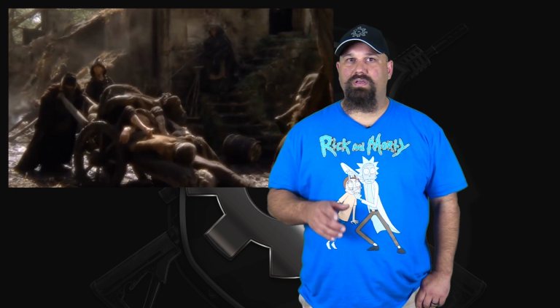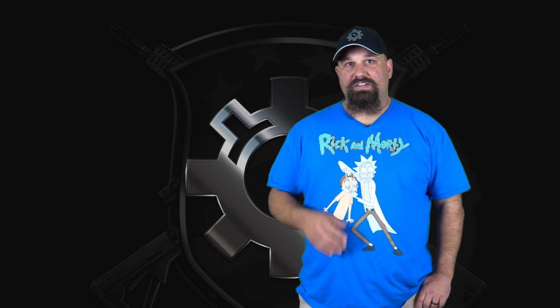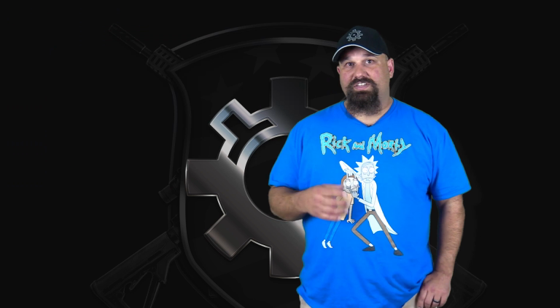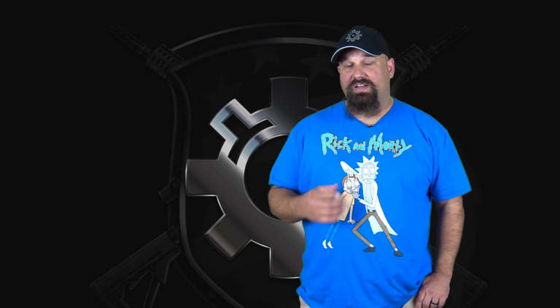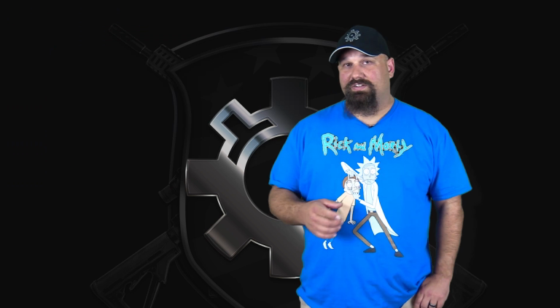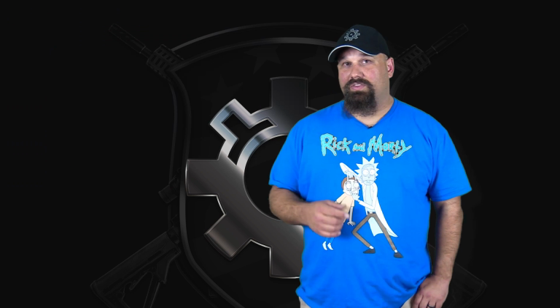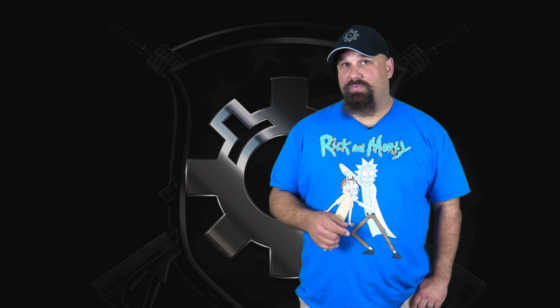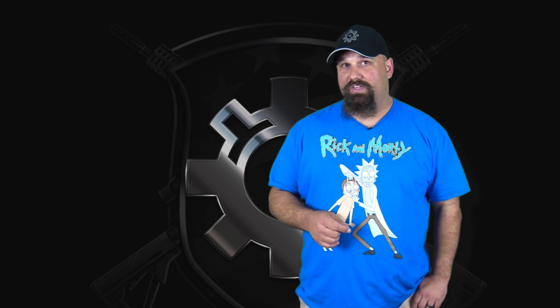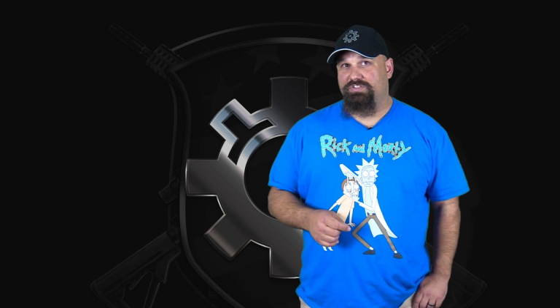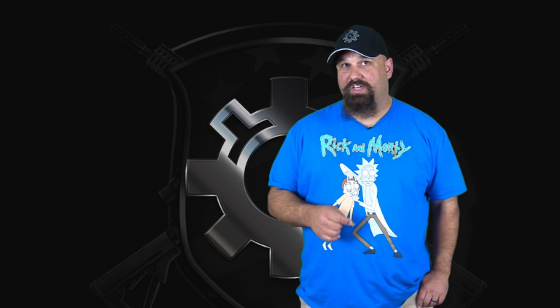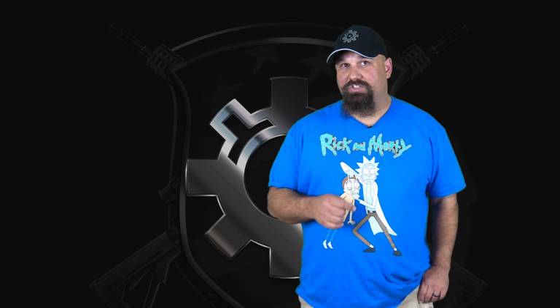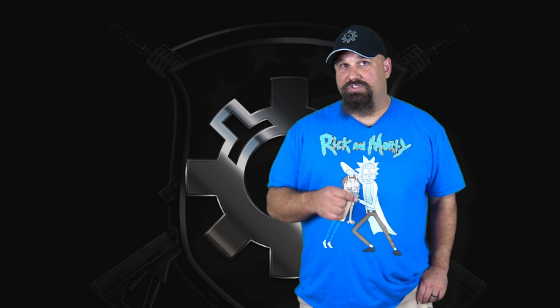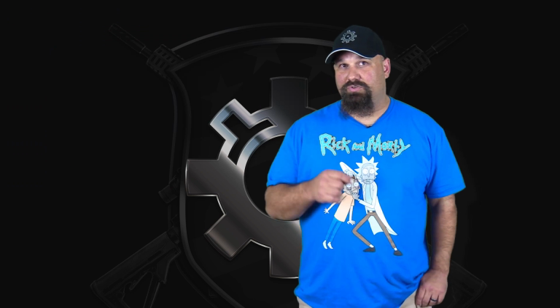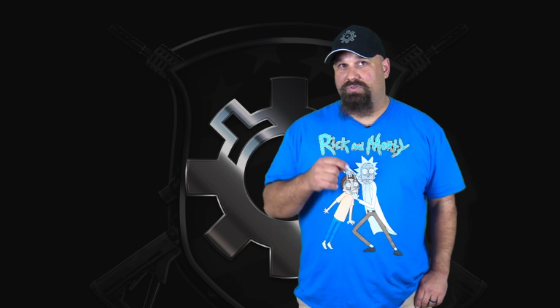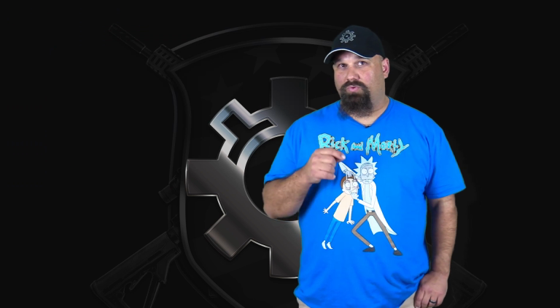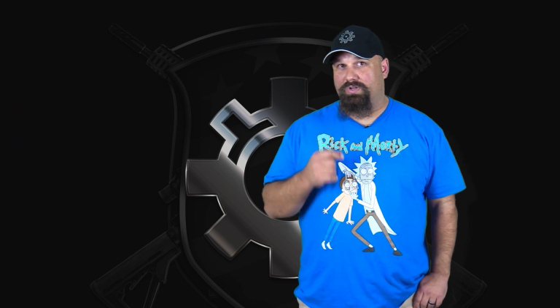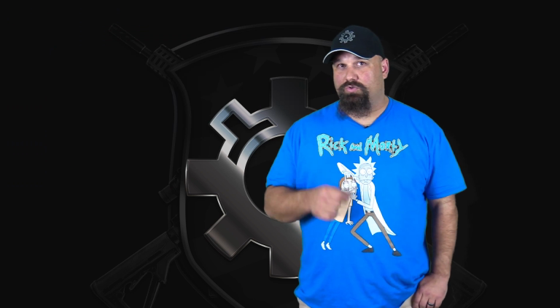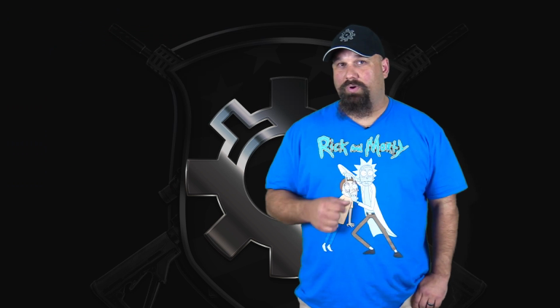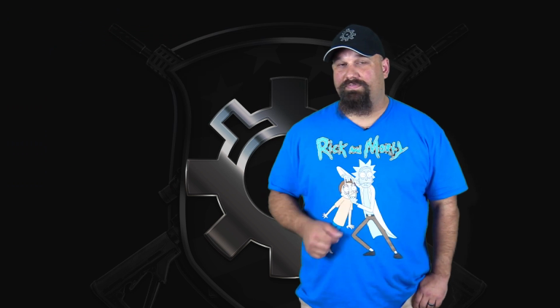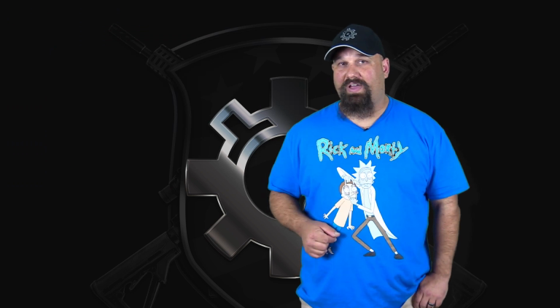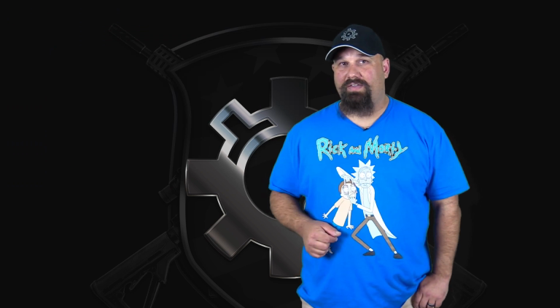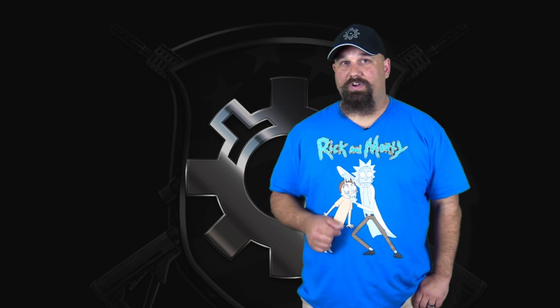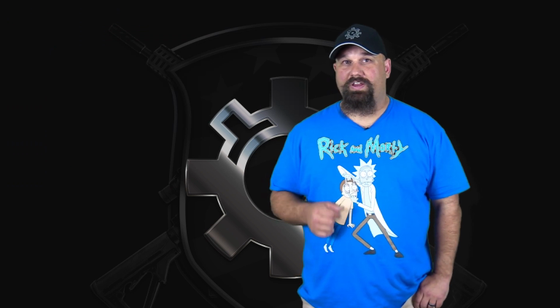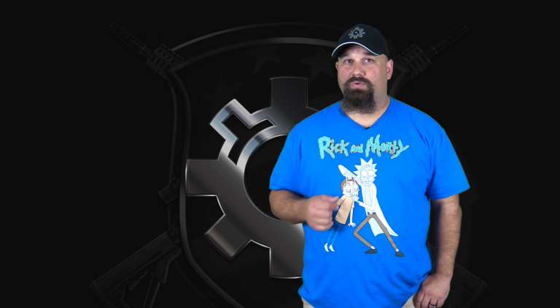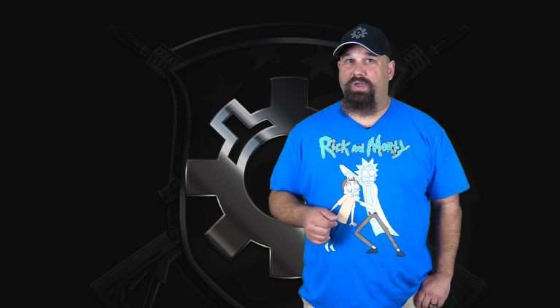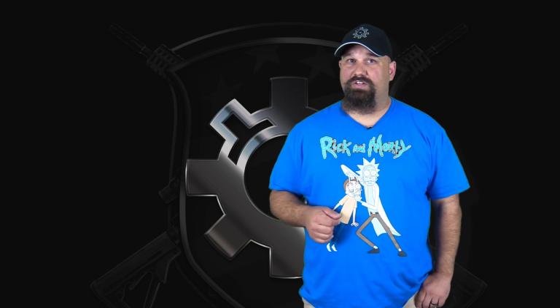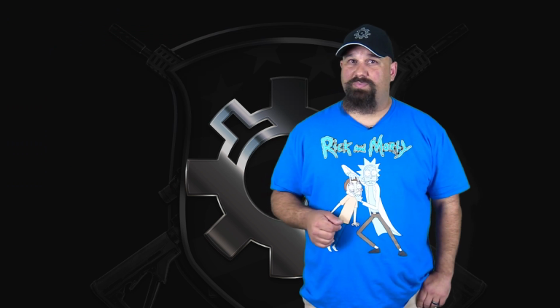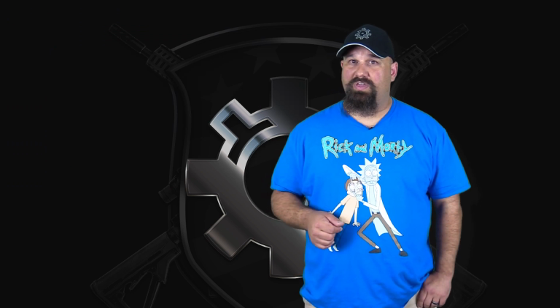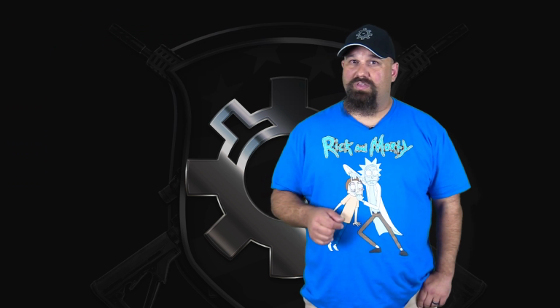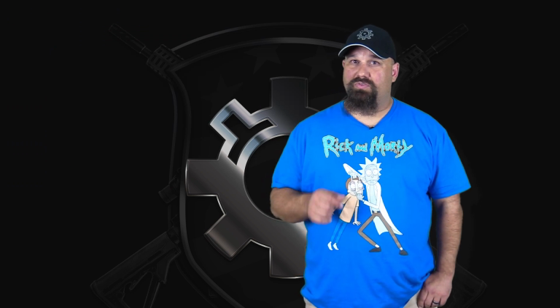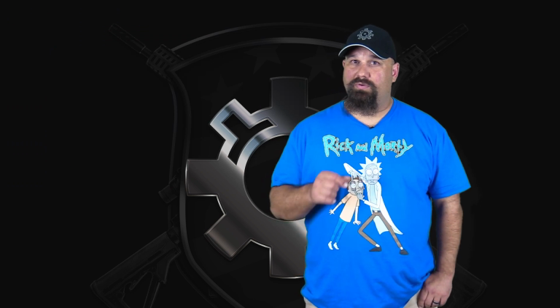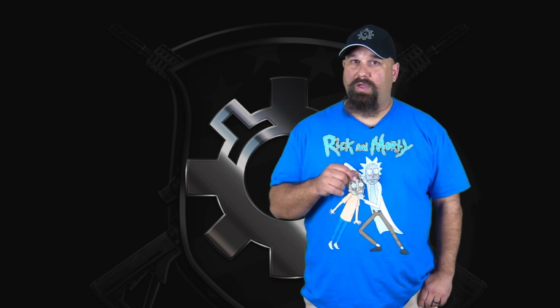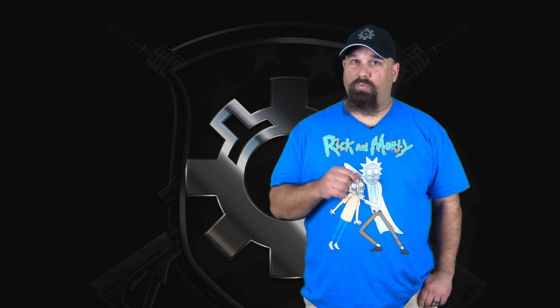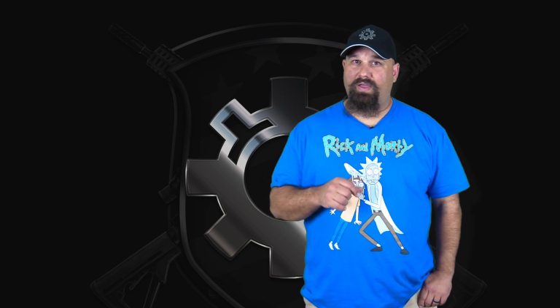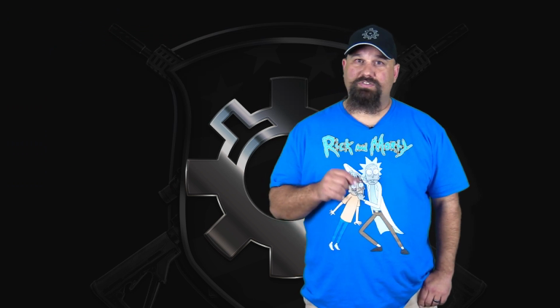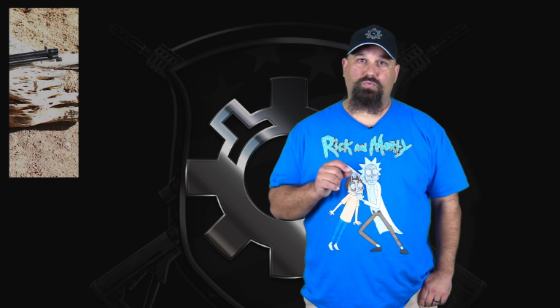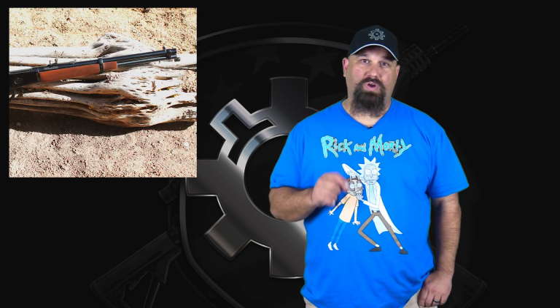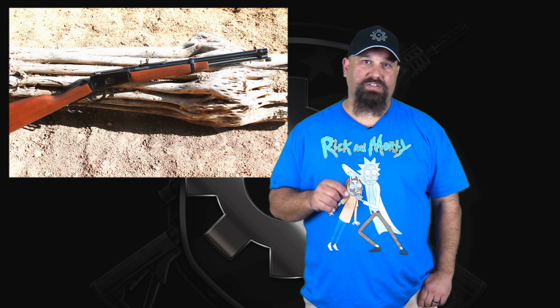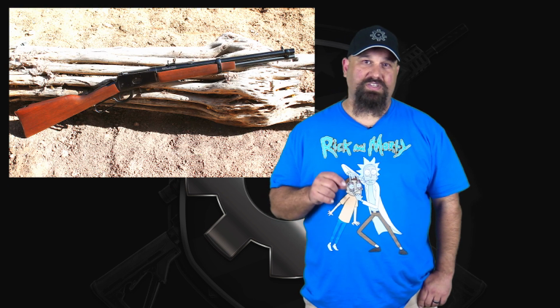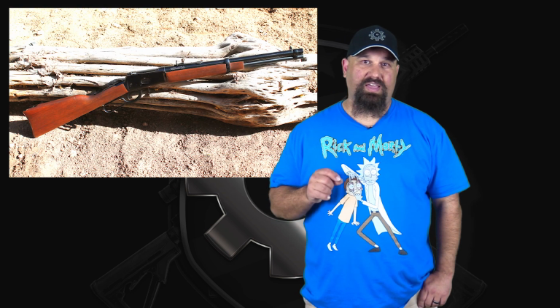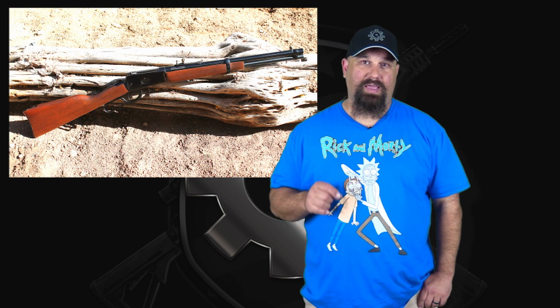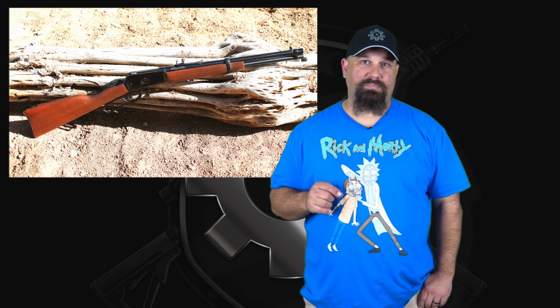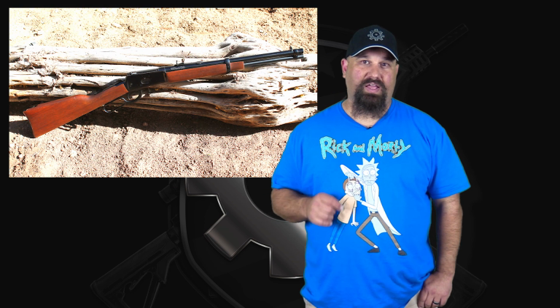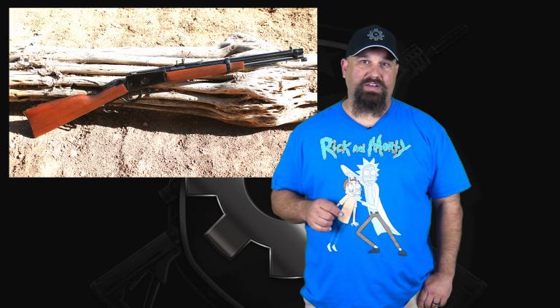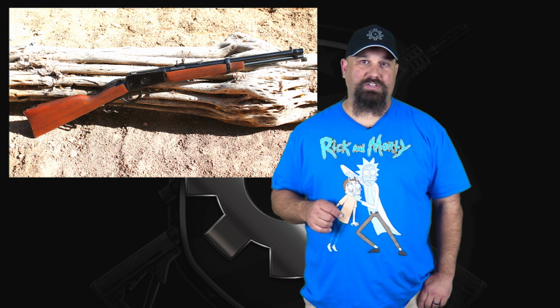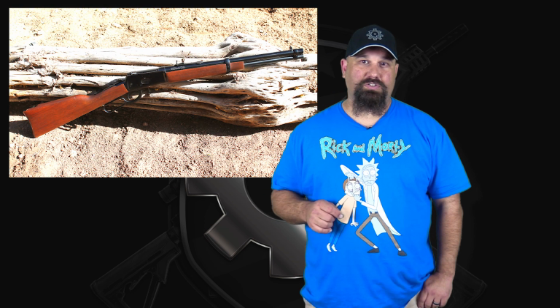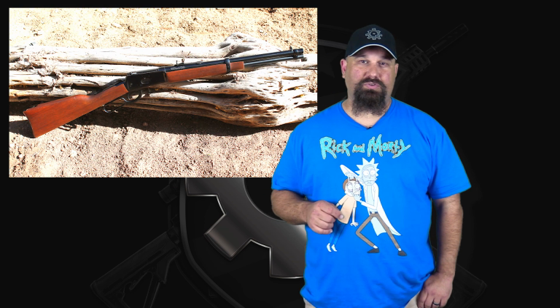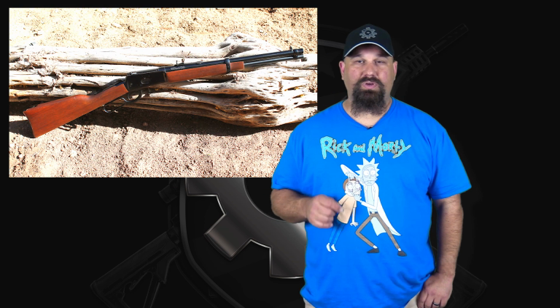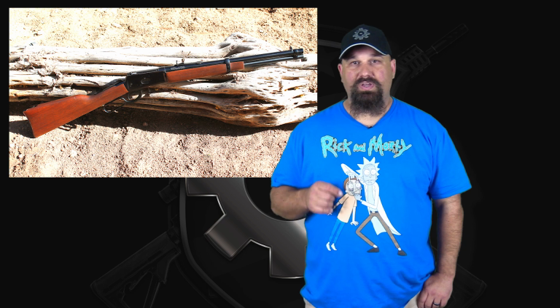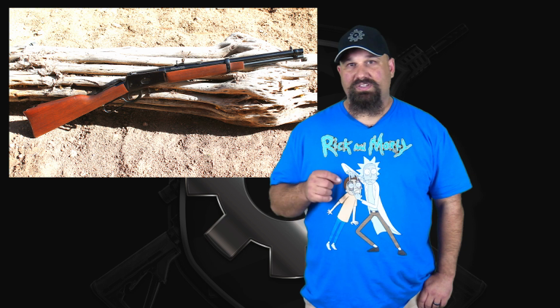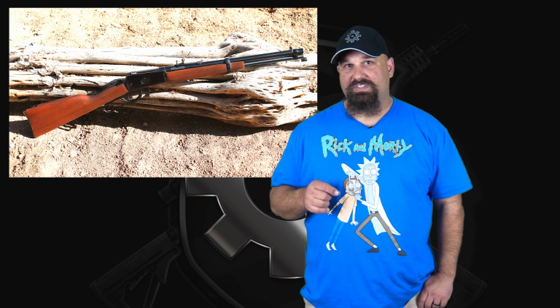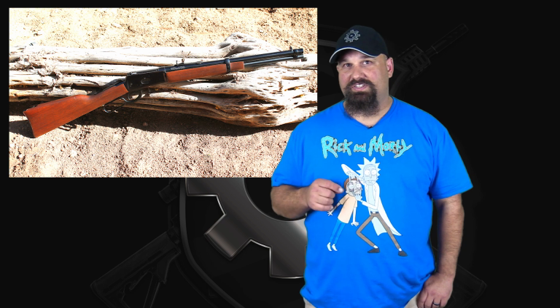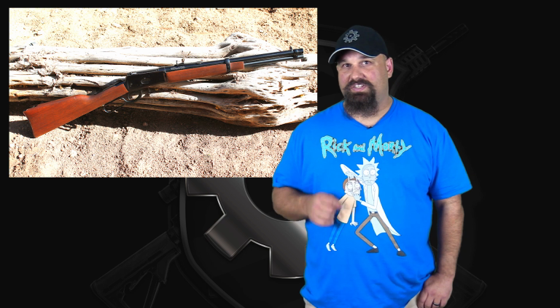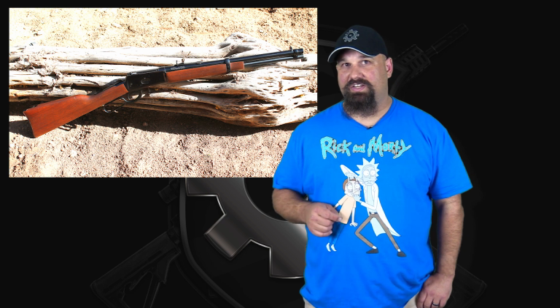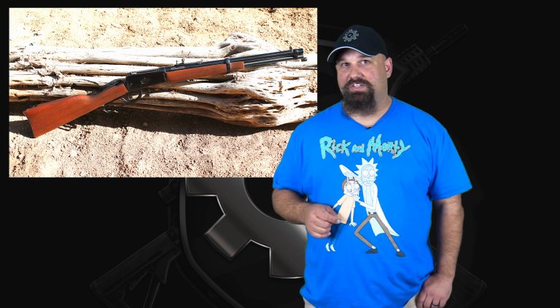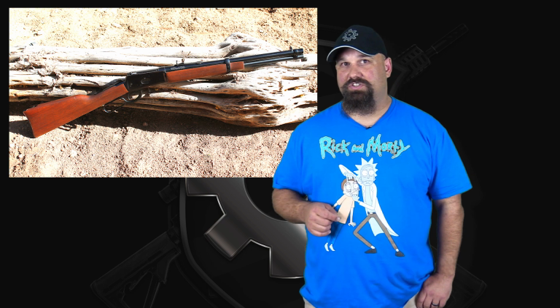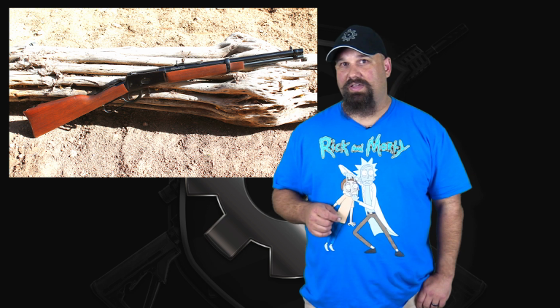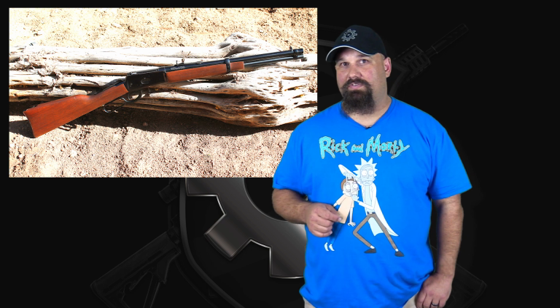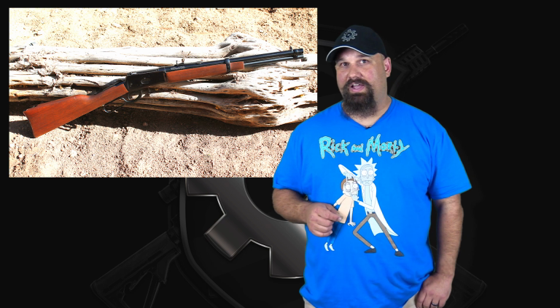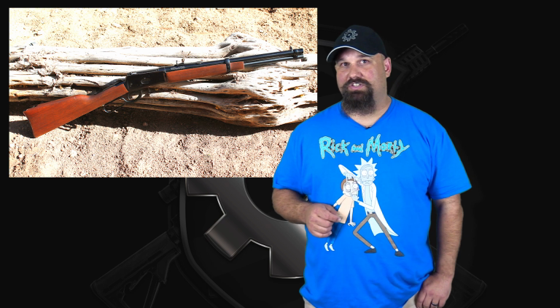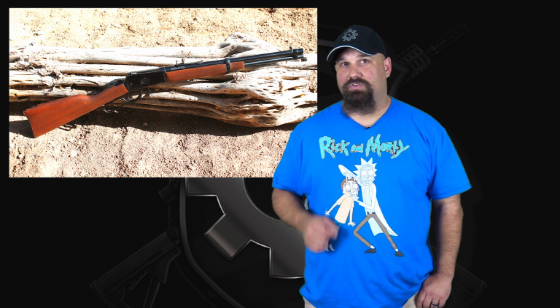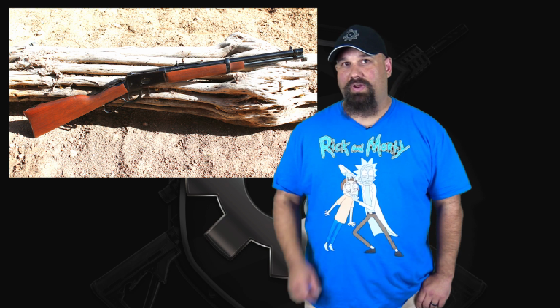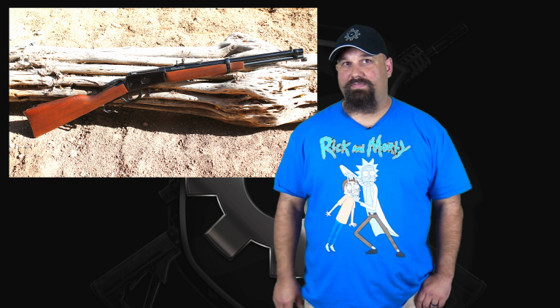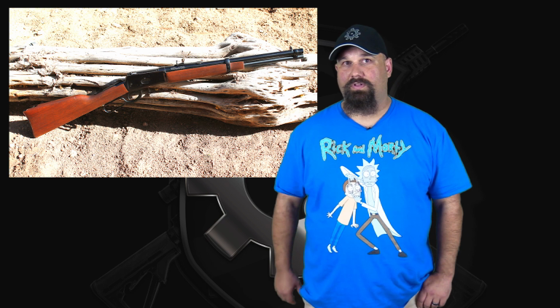Let's get out to the range and shoot the 125 grain UHP through my wife's Rossi M92 16-inch lever action rifle.